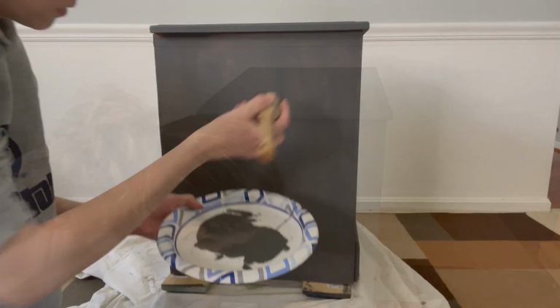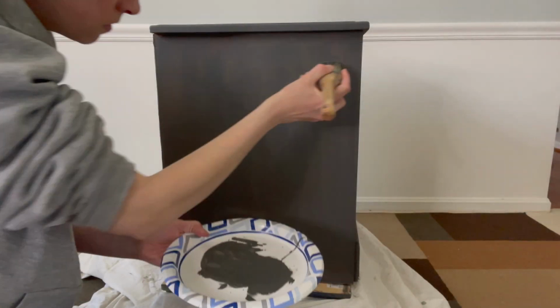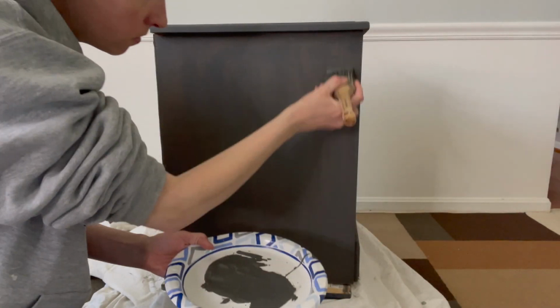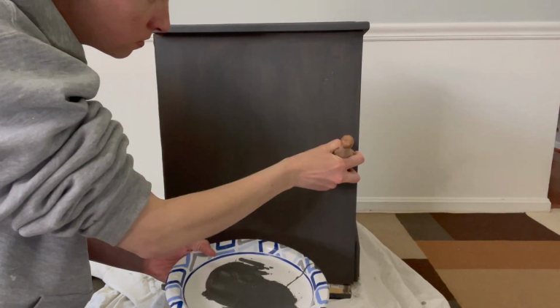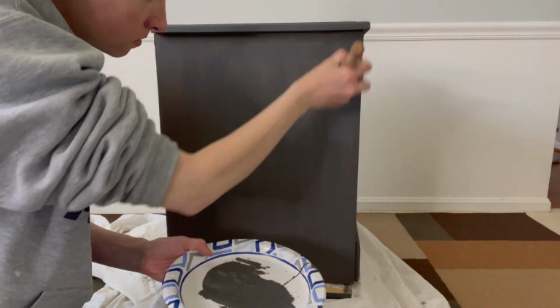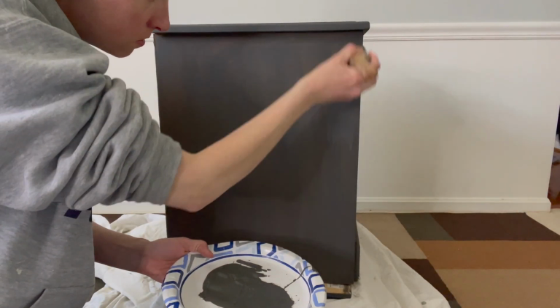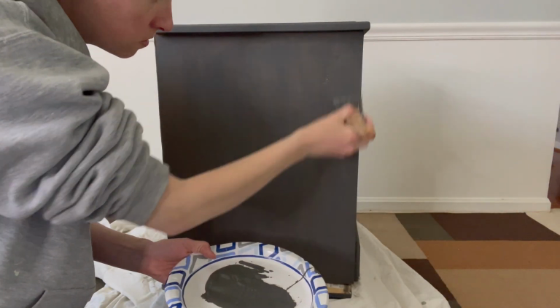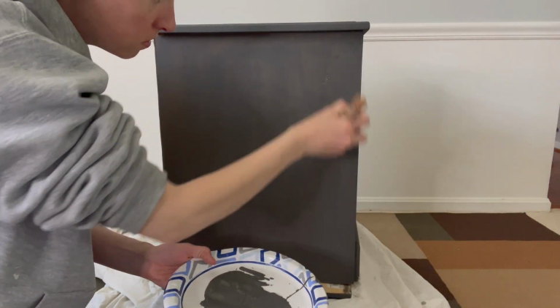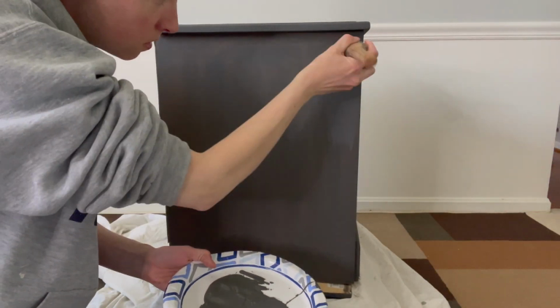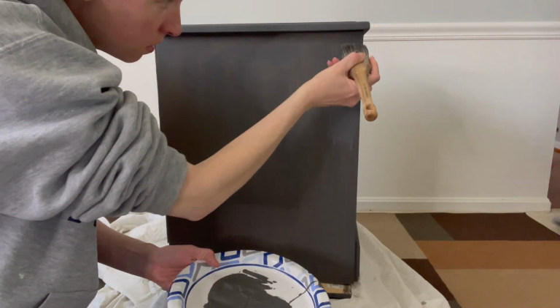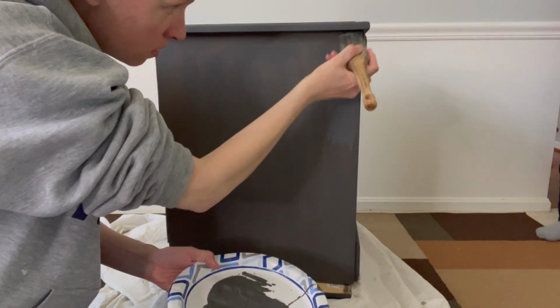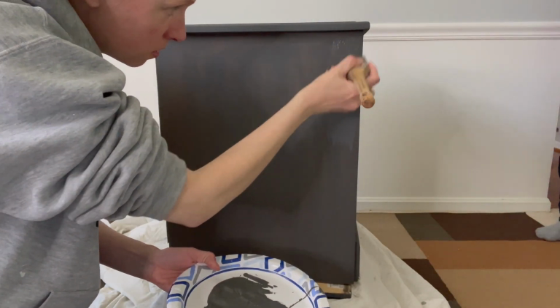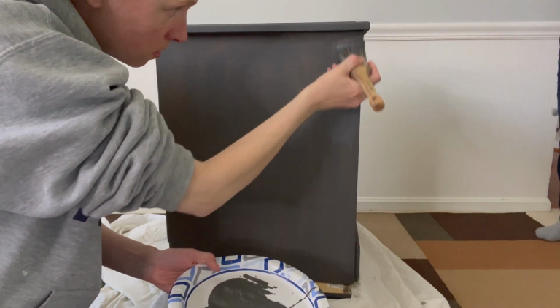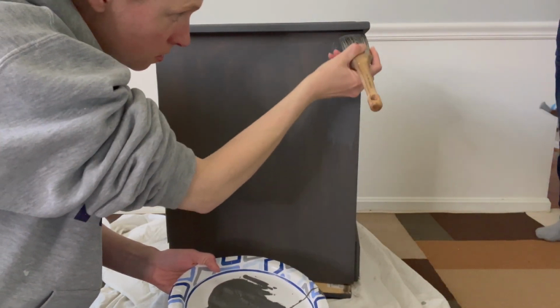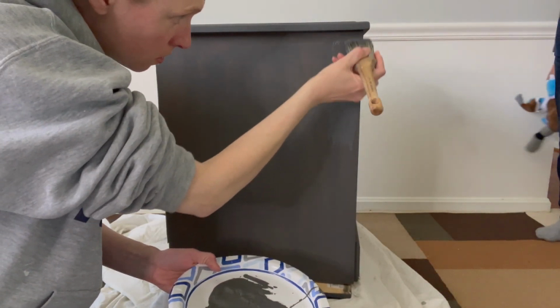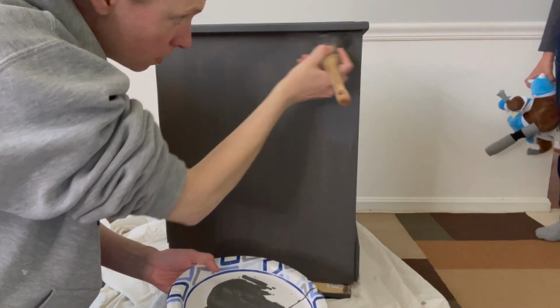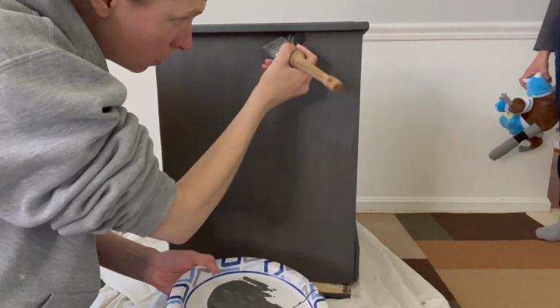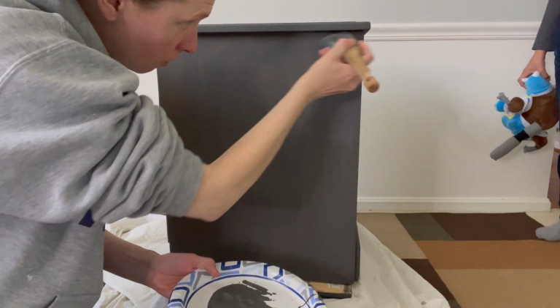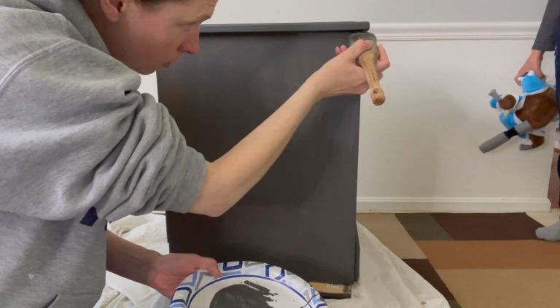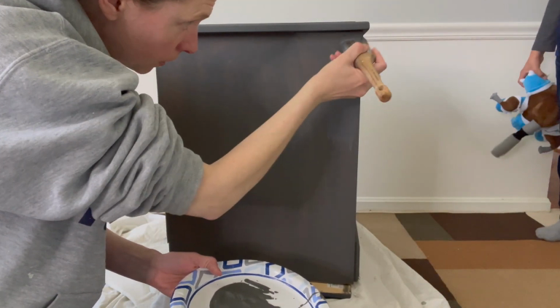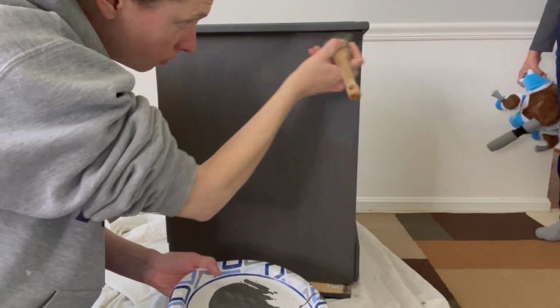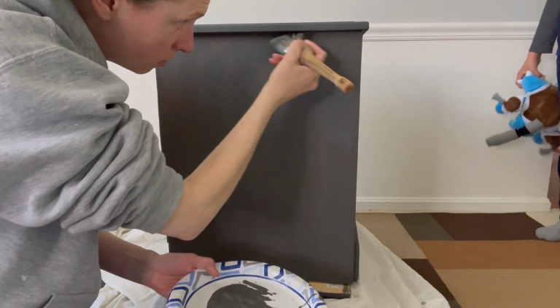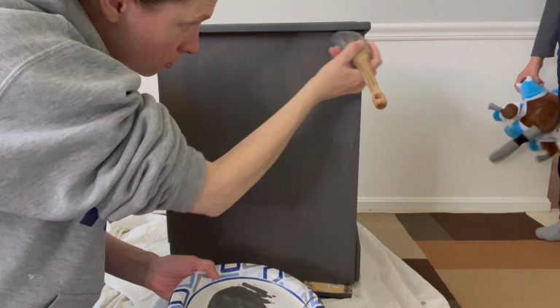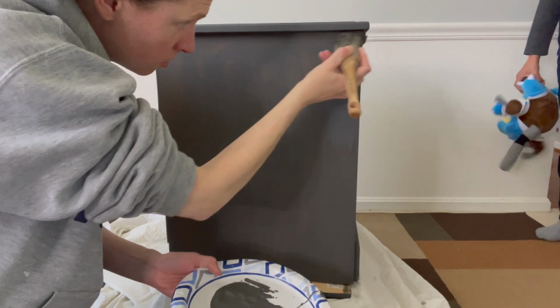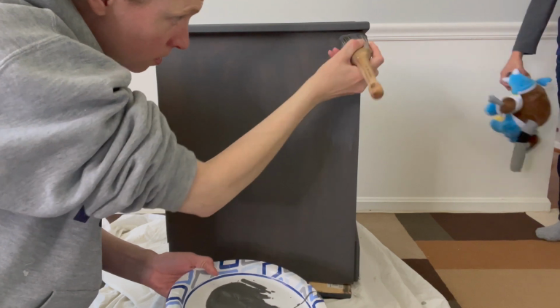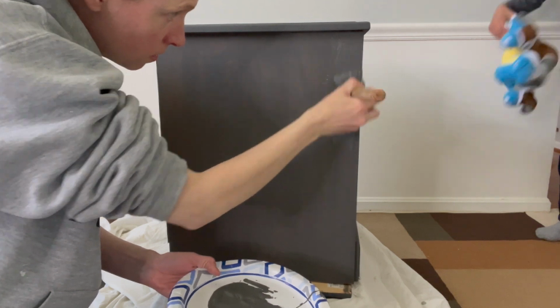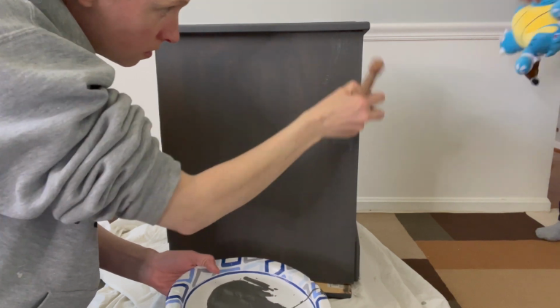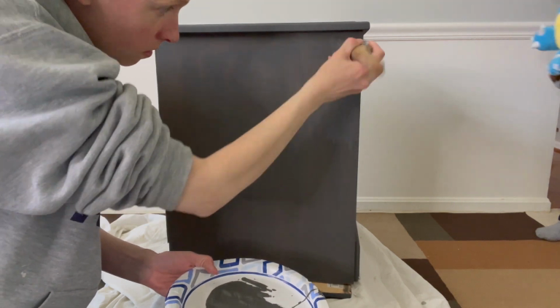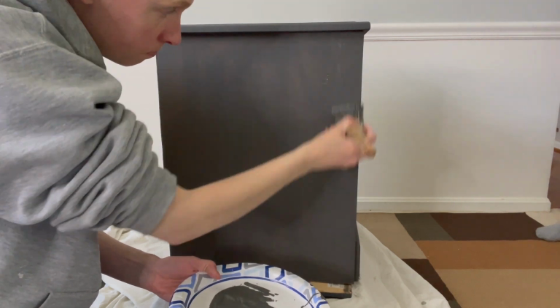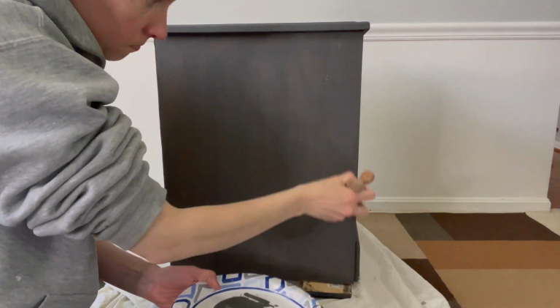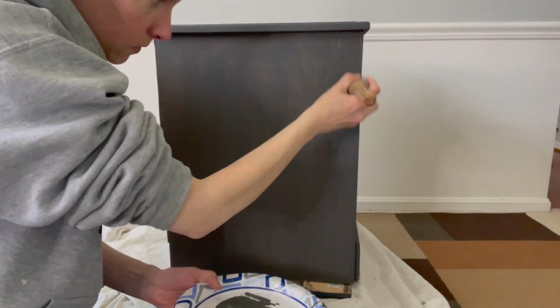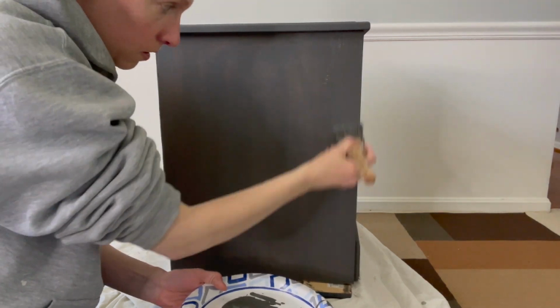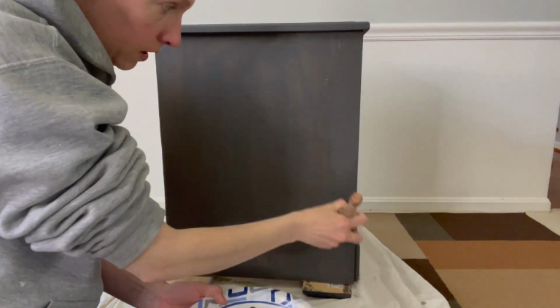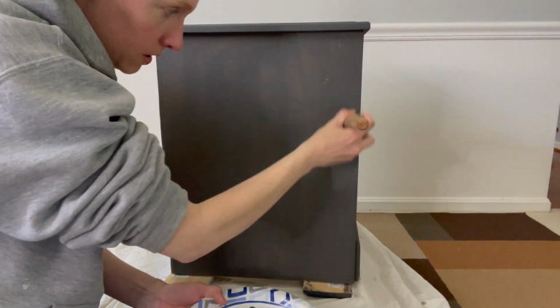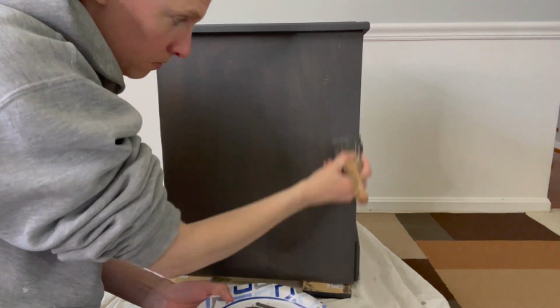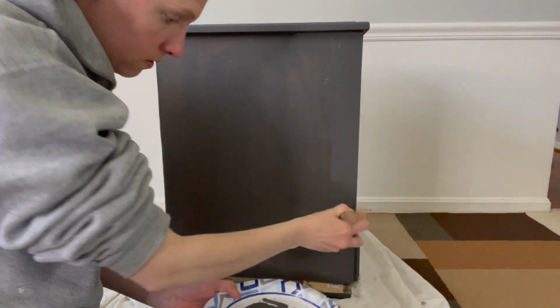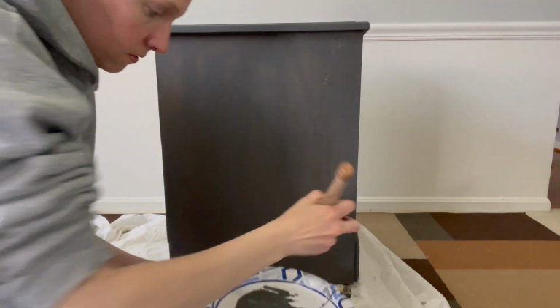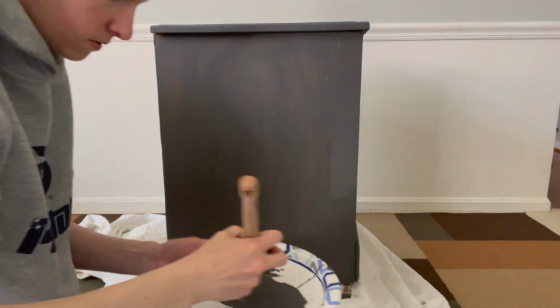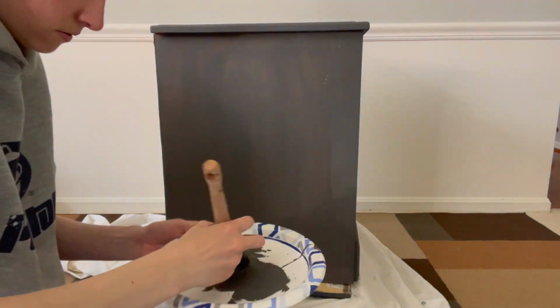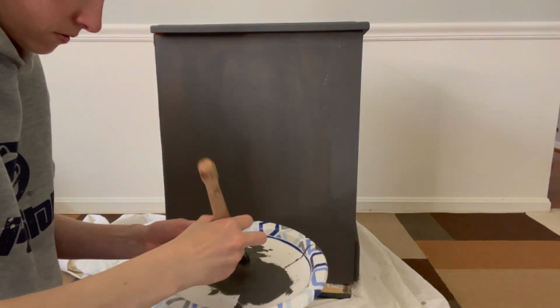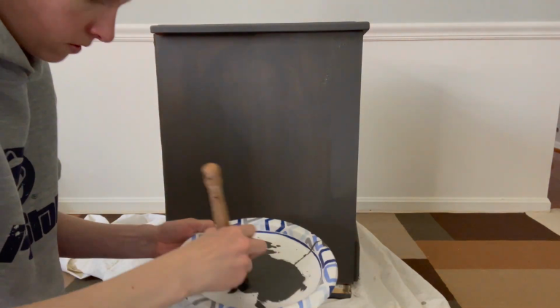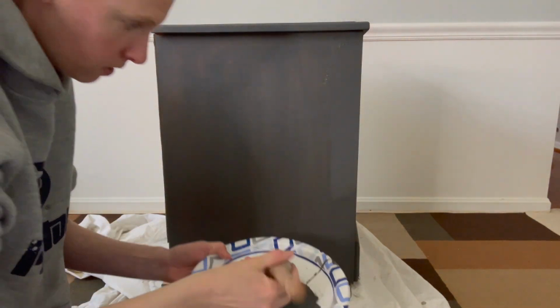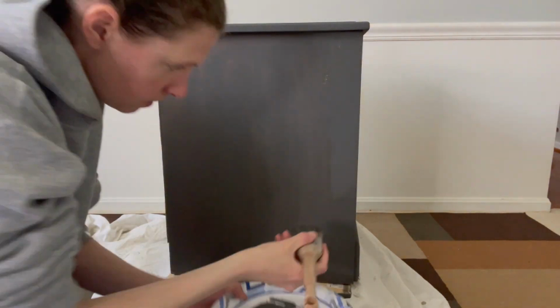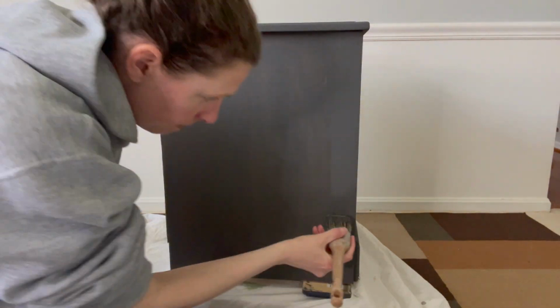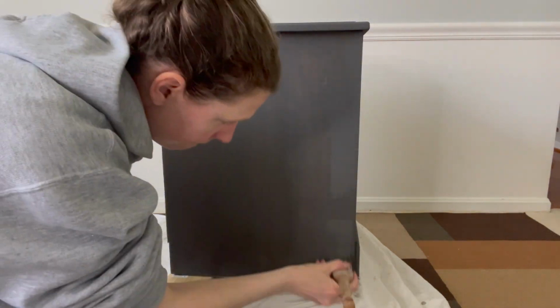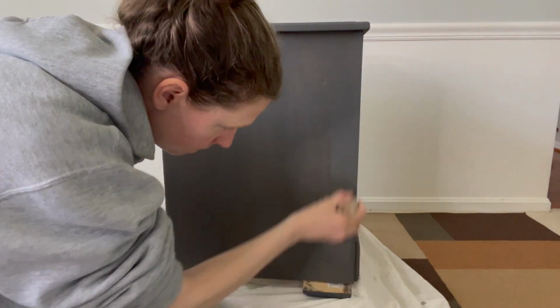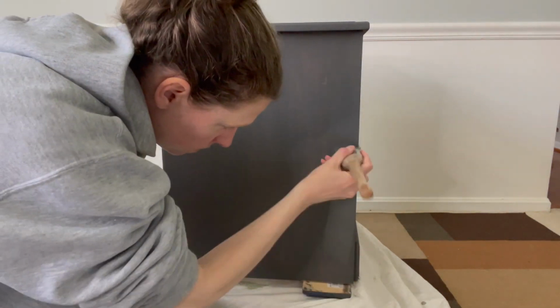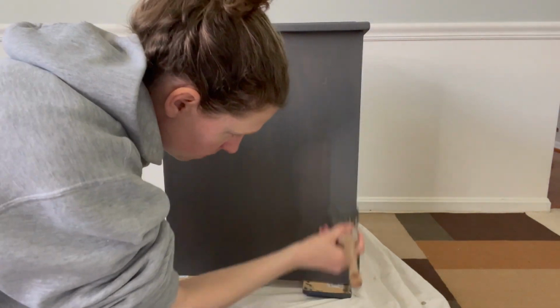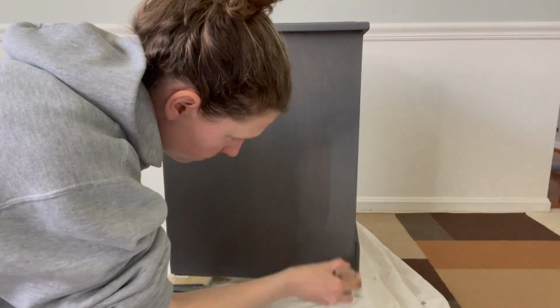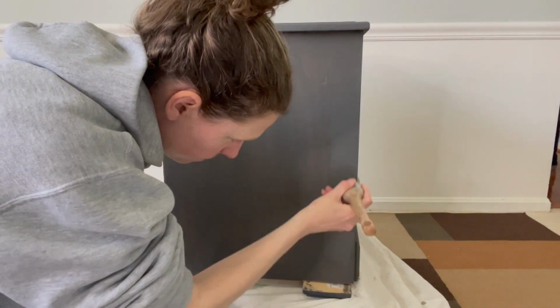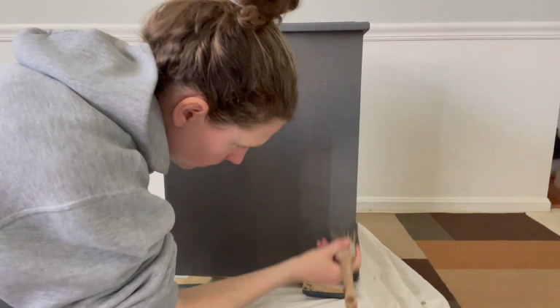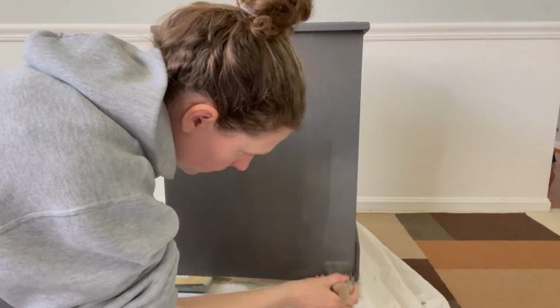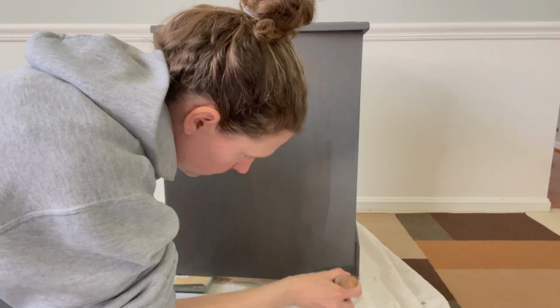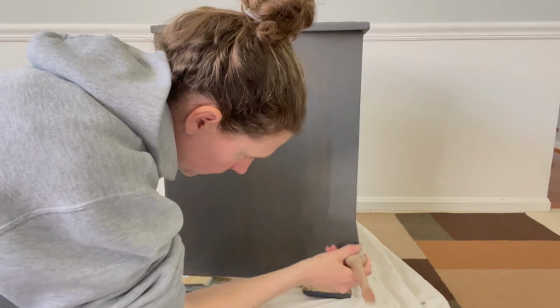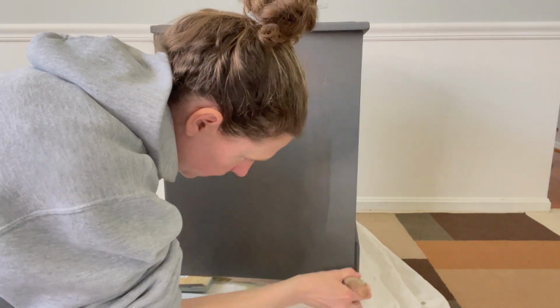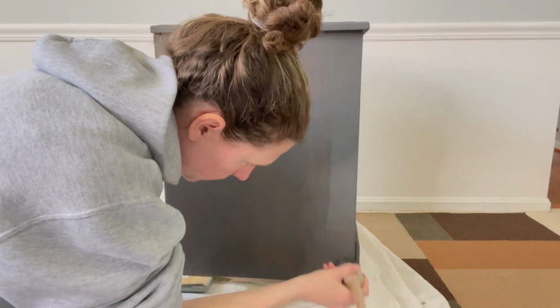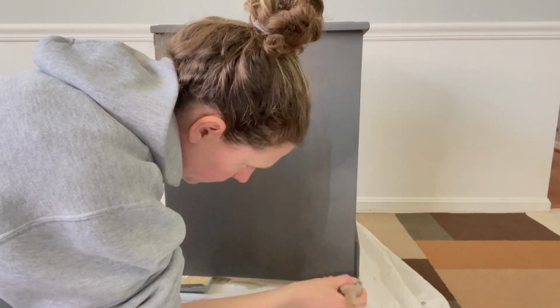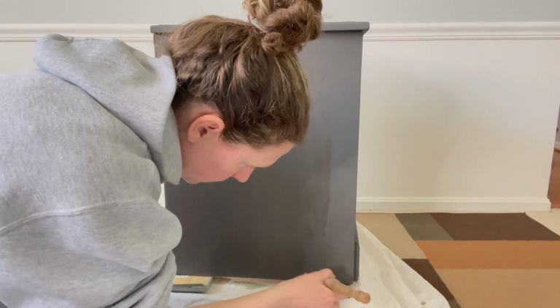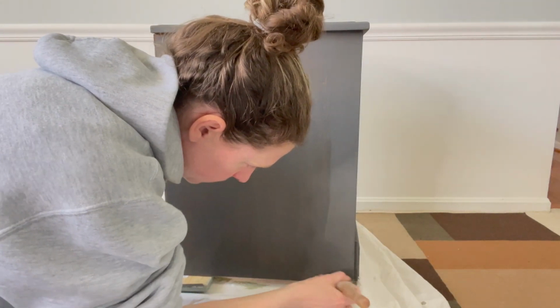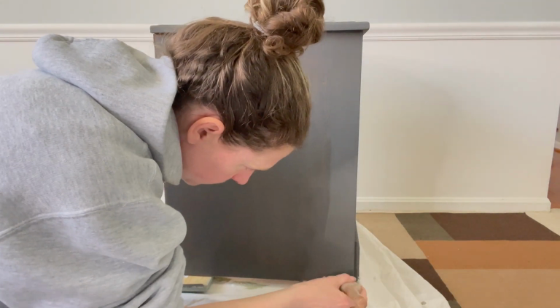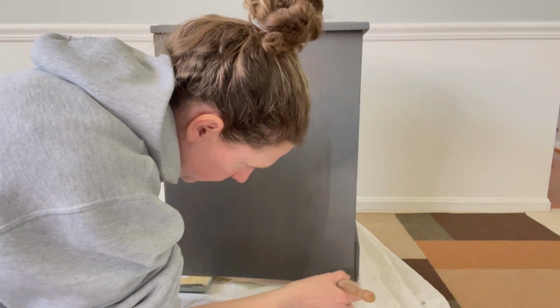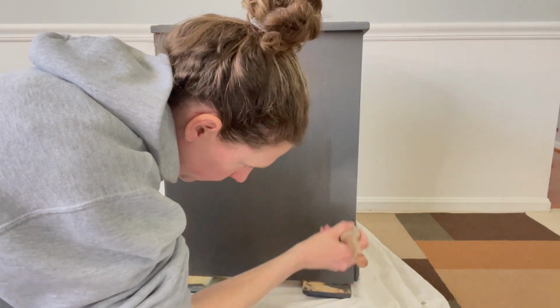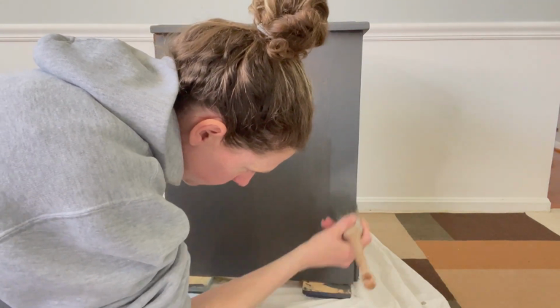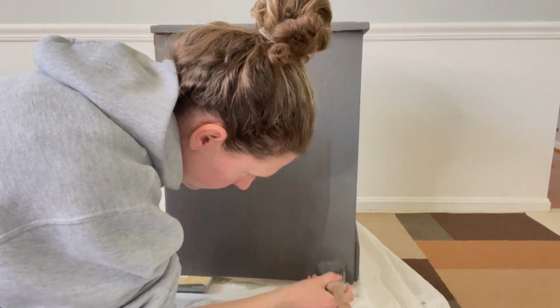My second and third coats were with the brush. I almost always do three coats because each coat is pretty thin. That's just how it works best for me.